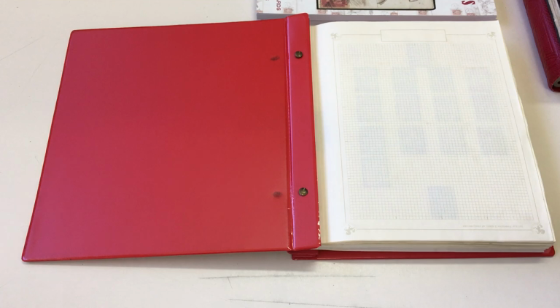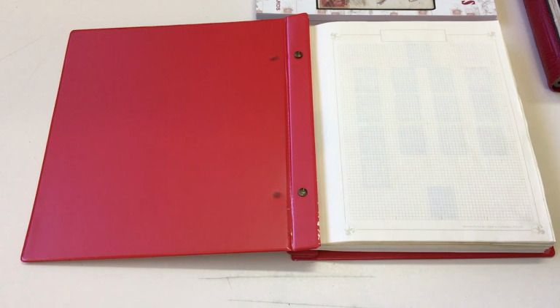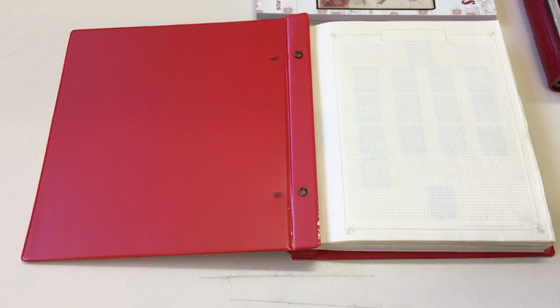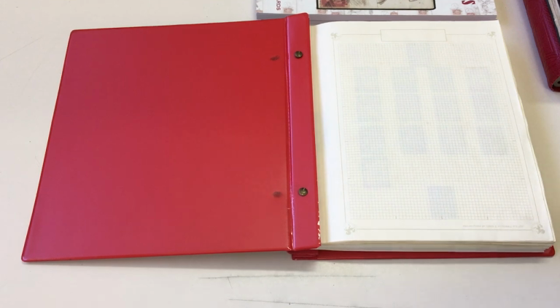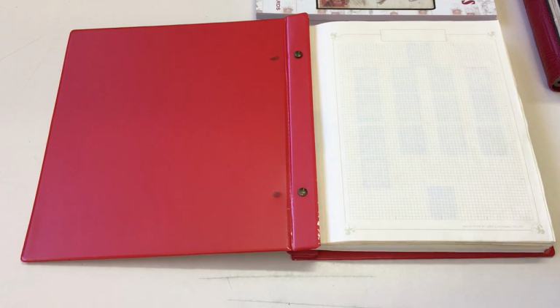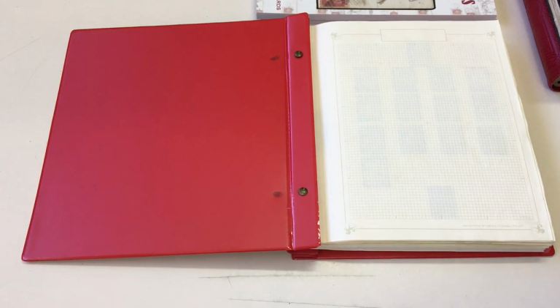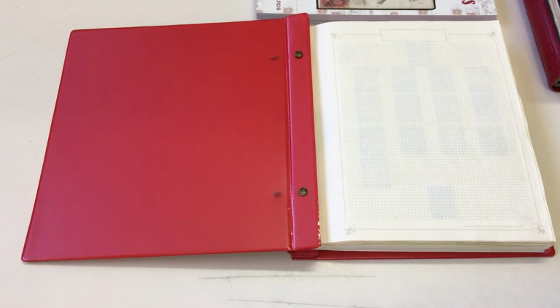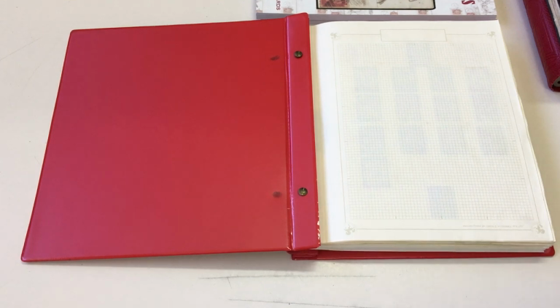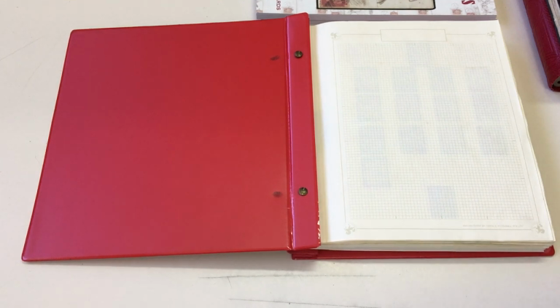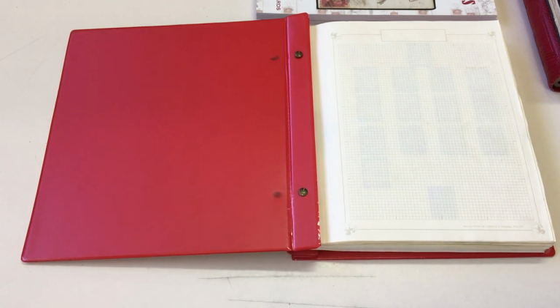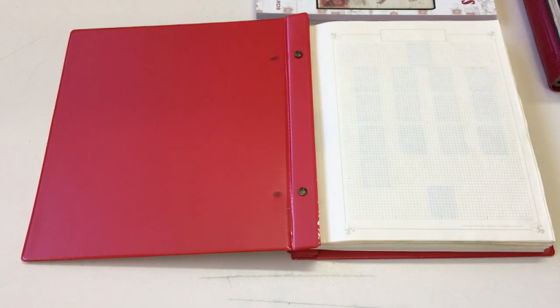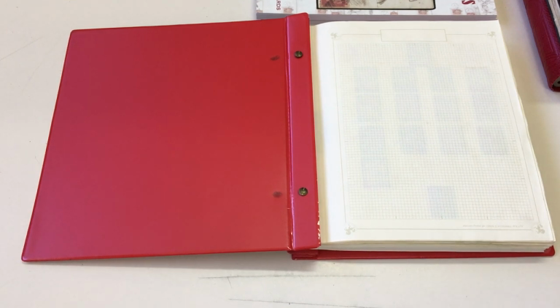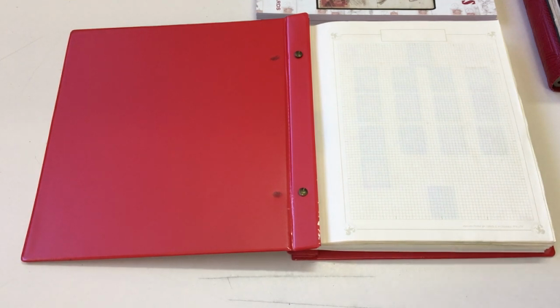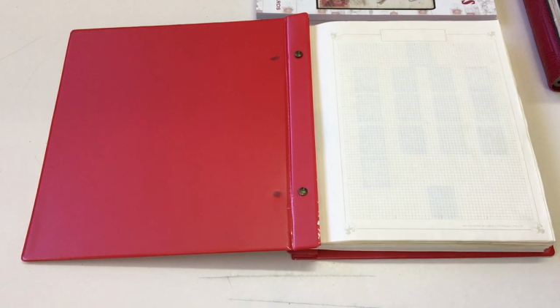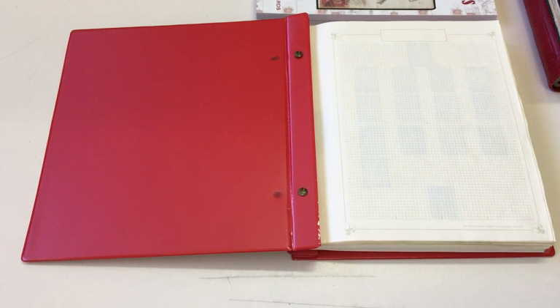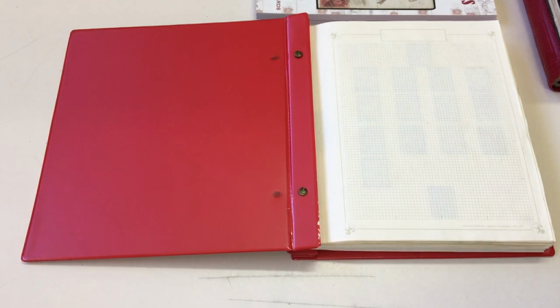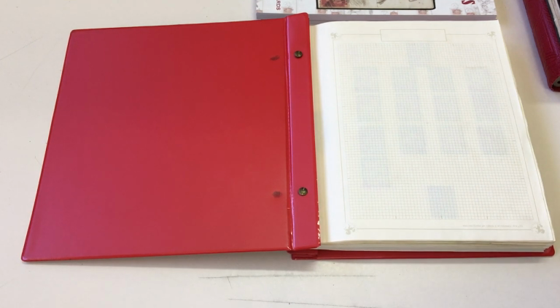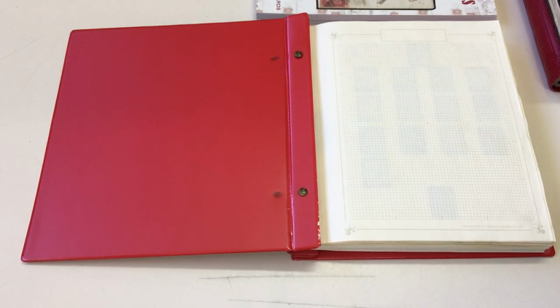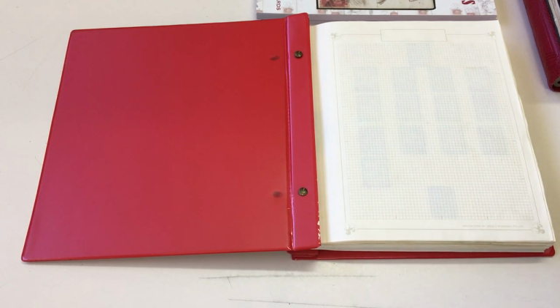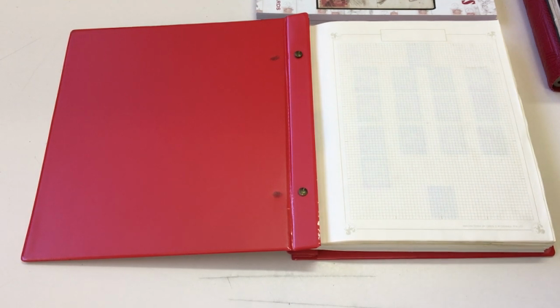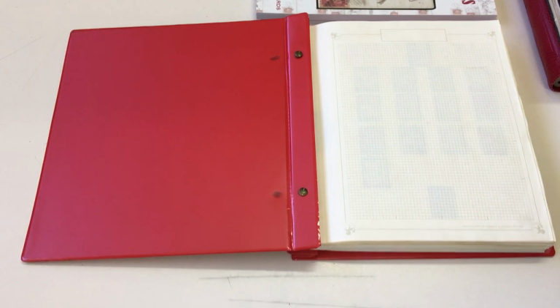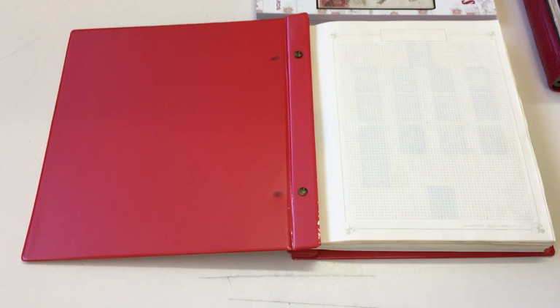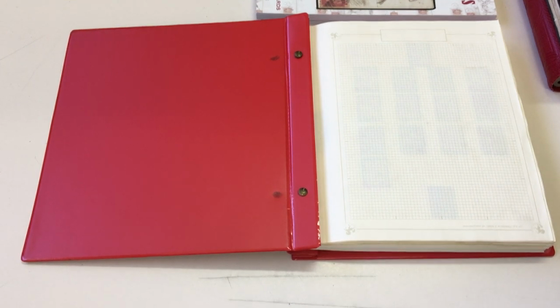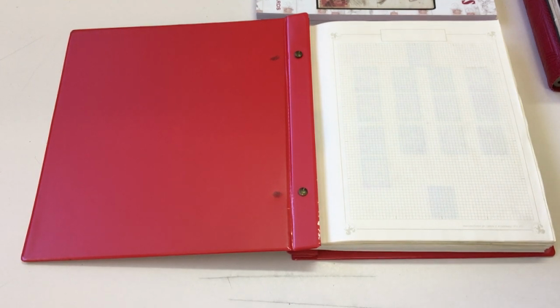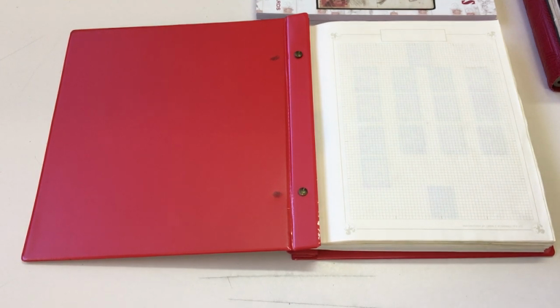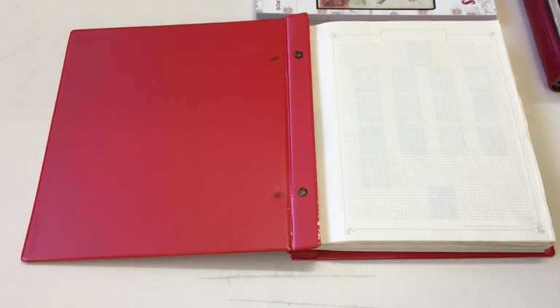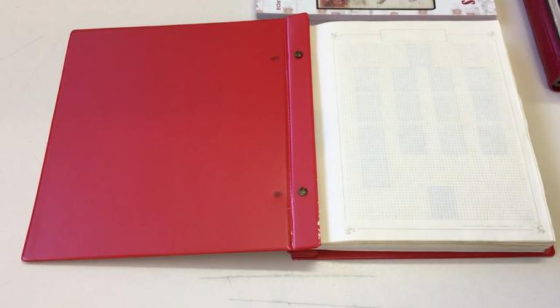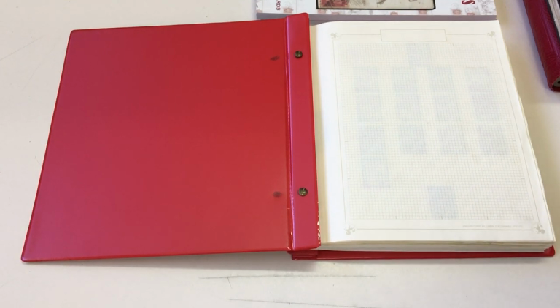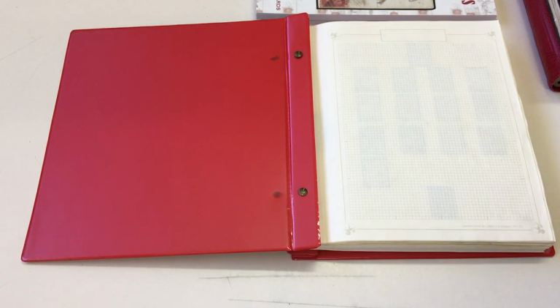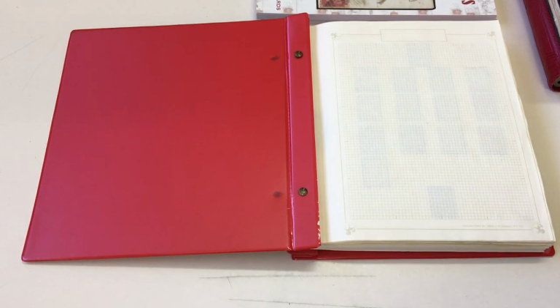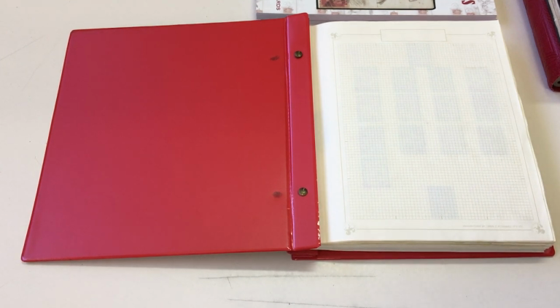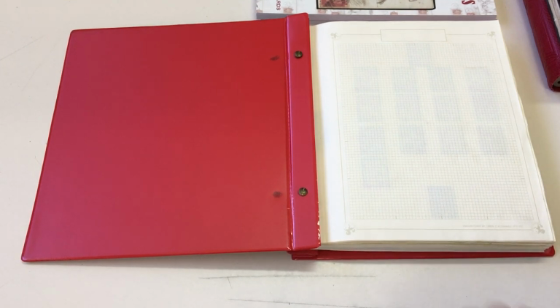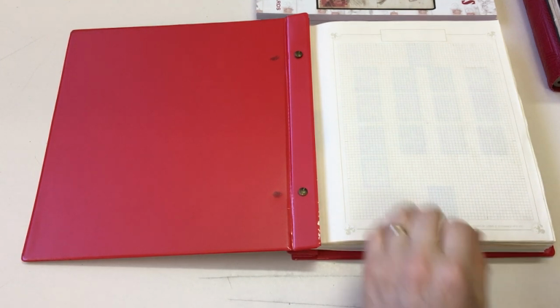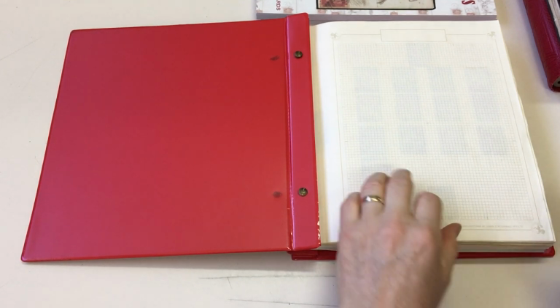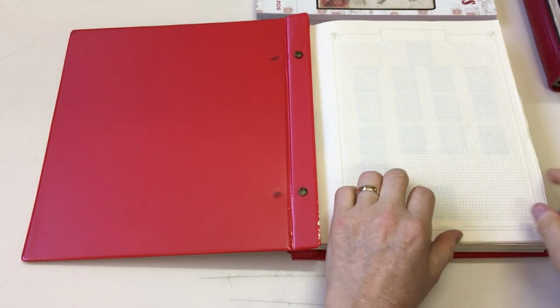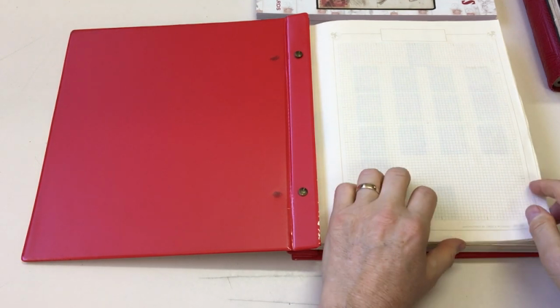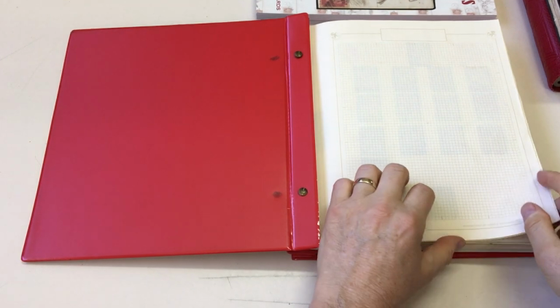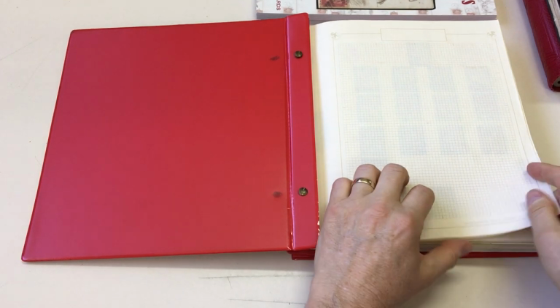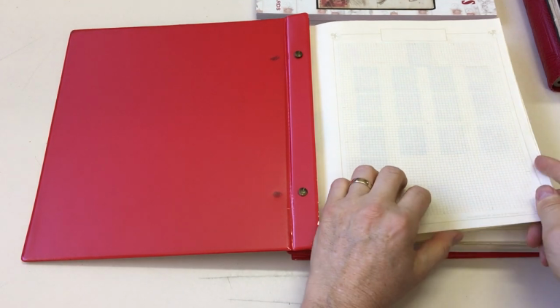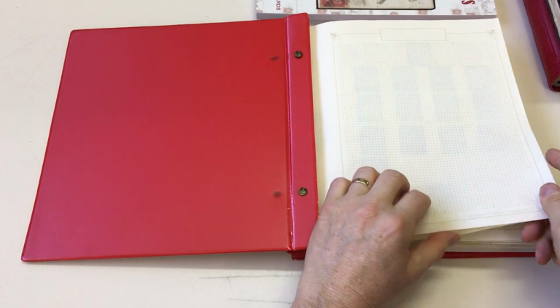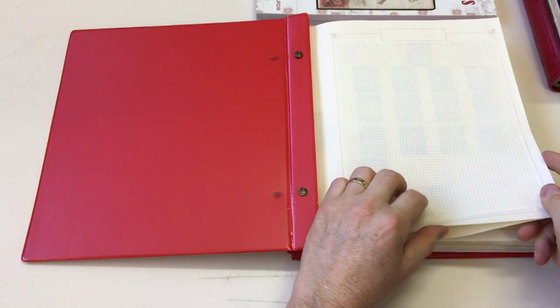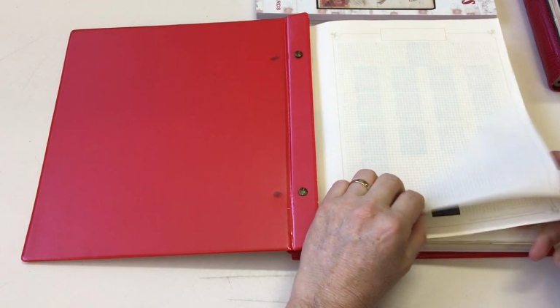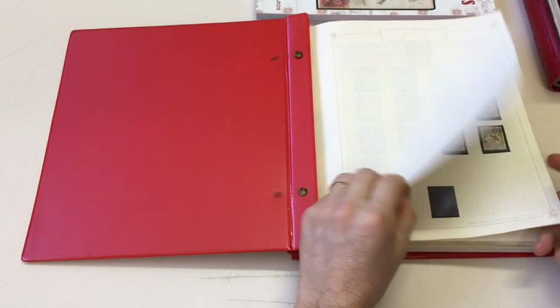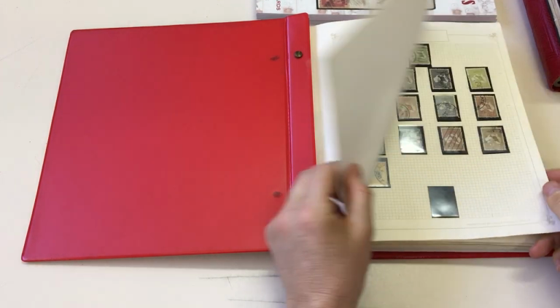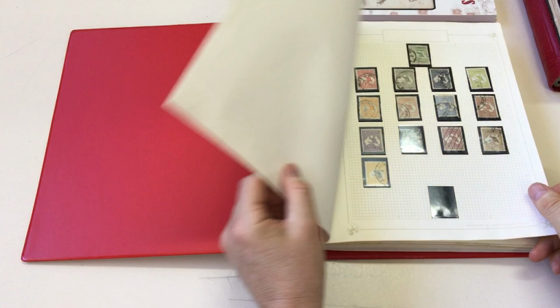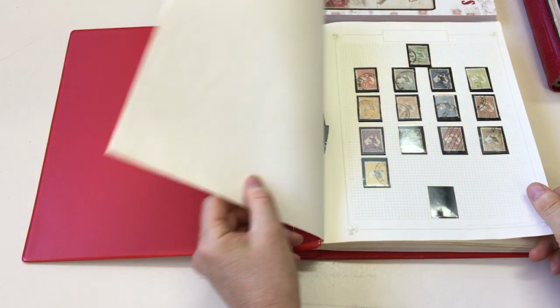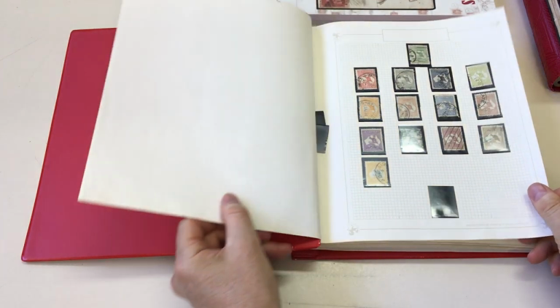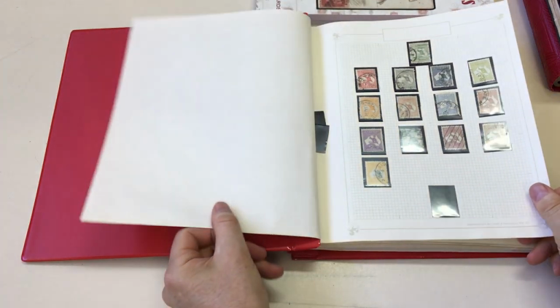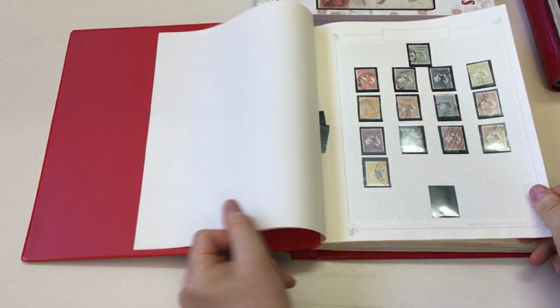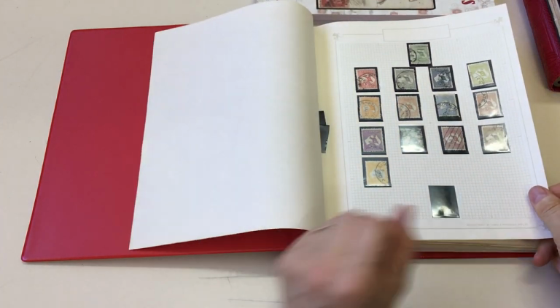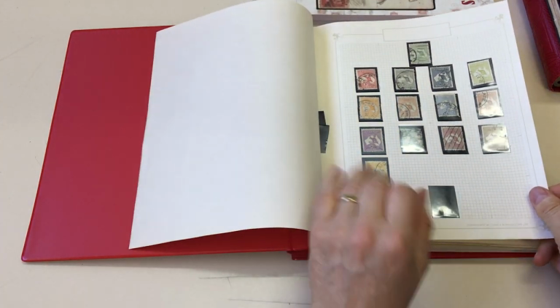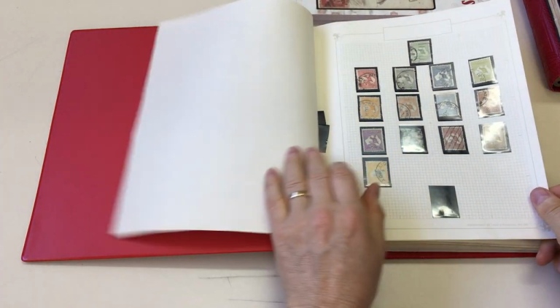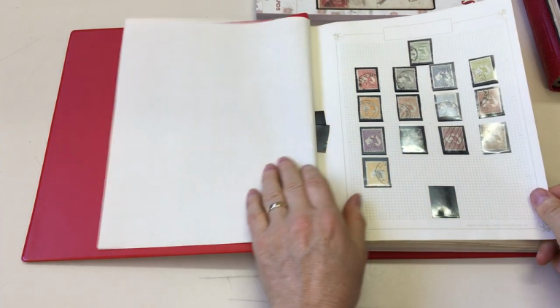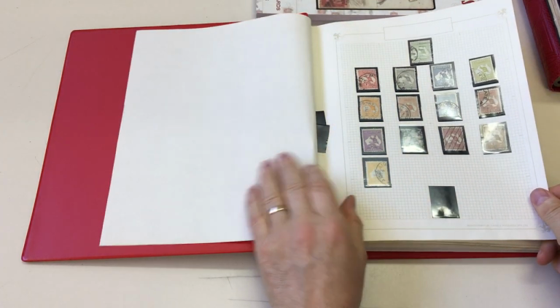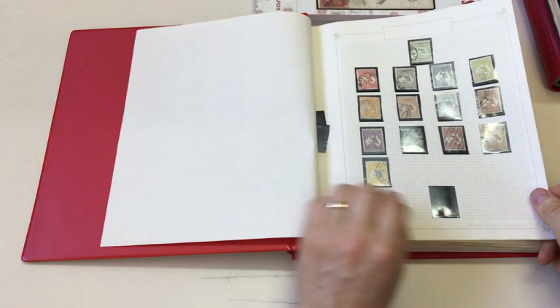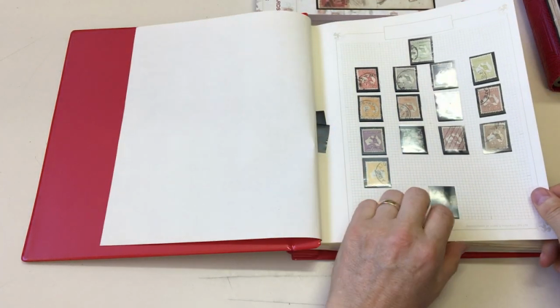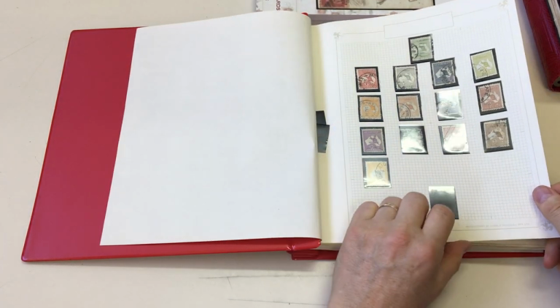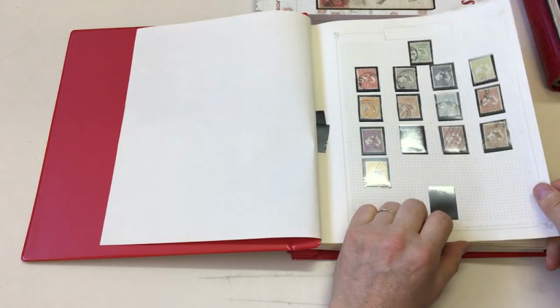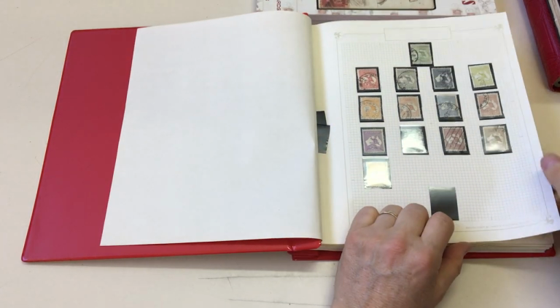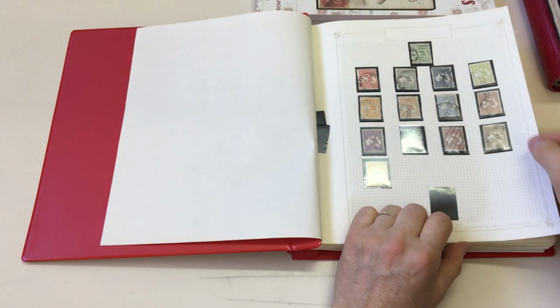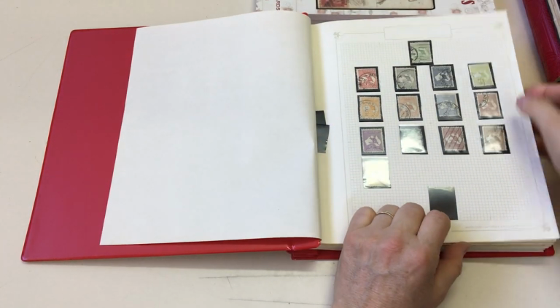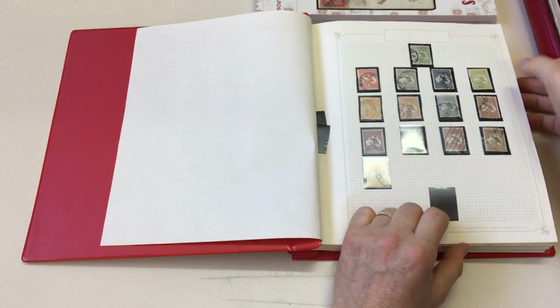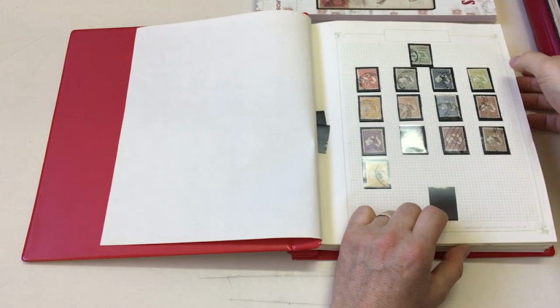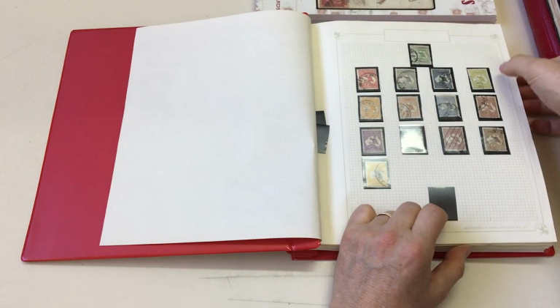Apicus Auction, sale 231, video file for lot 718 — a world collection, starting with Australia.